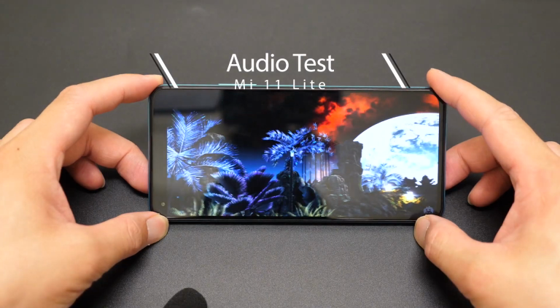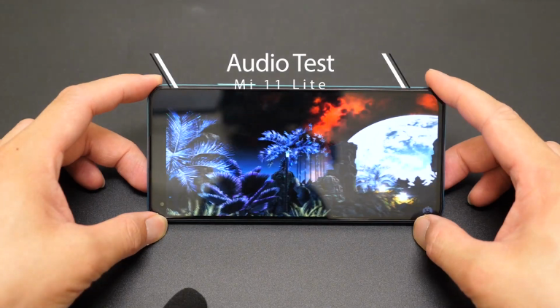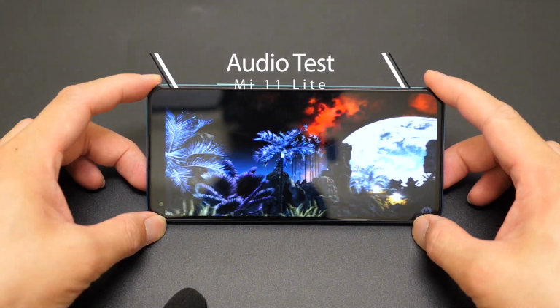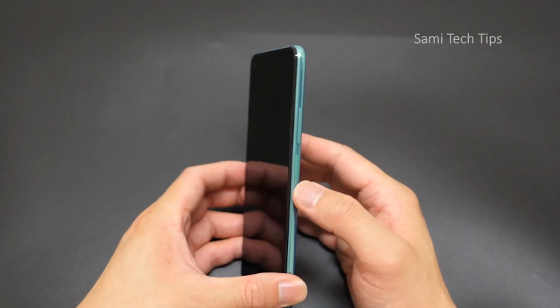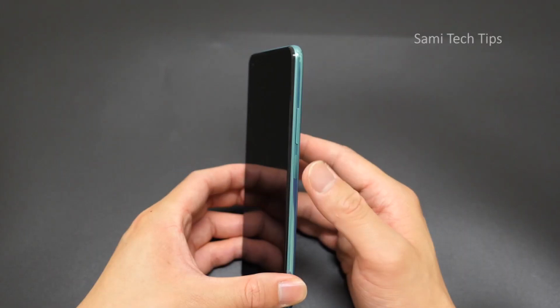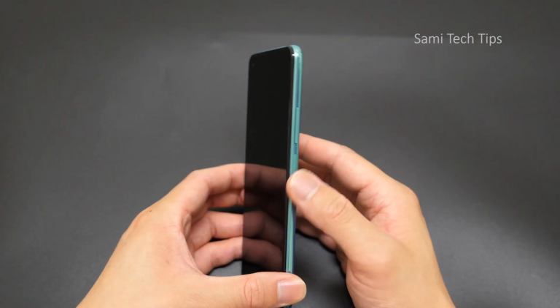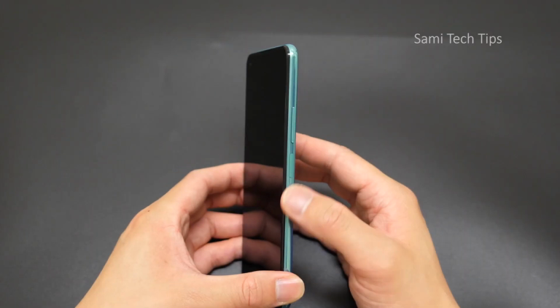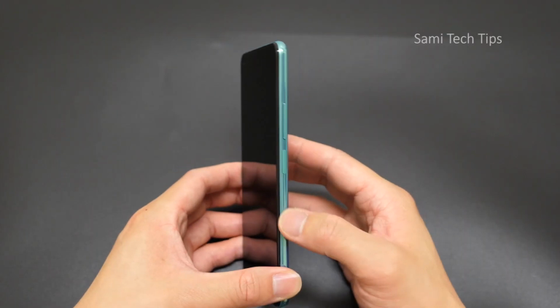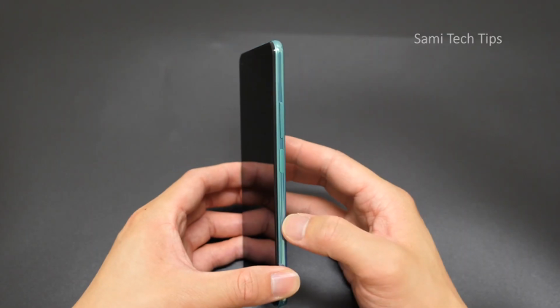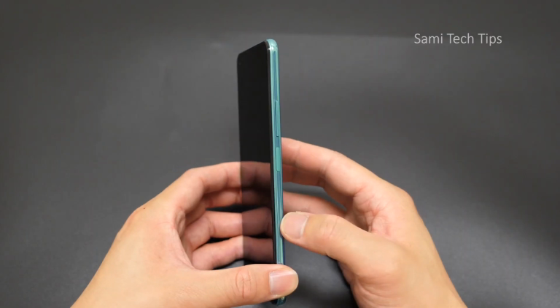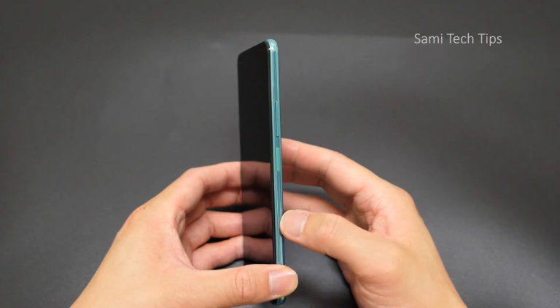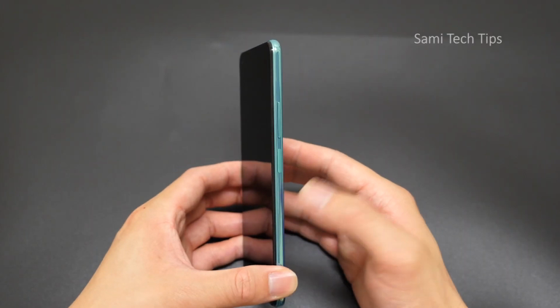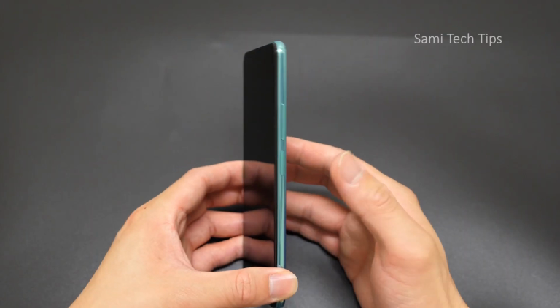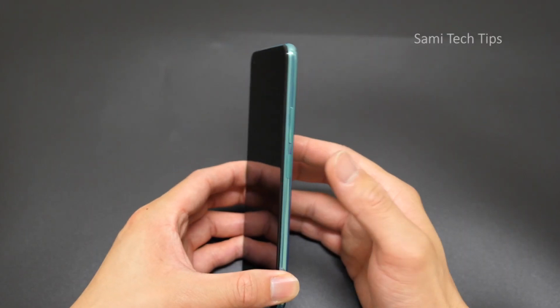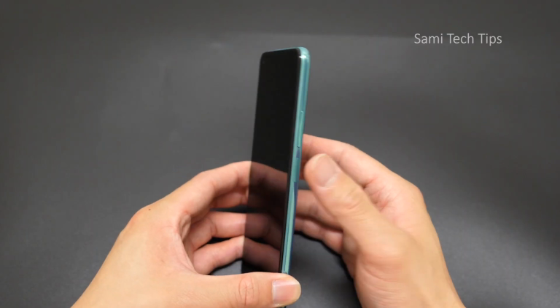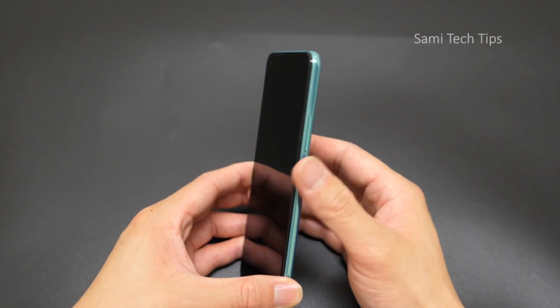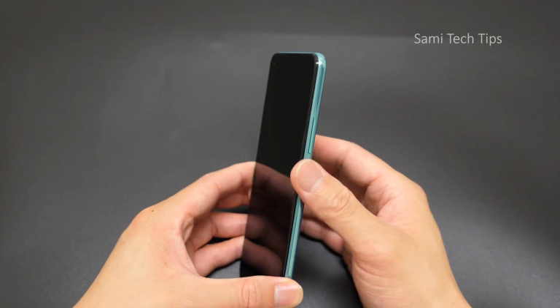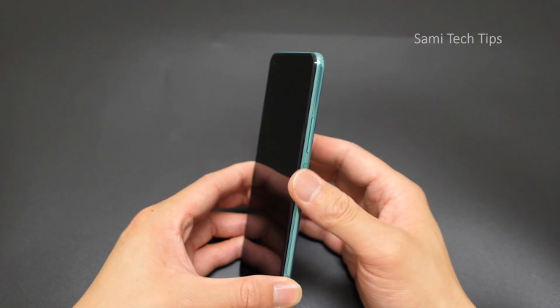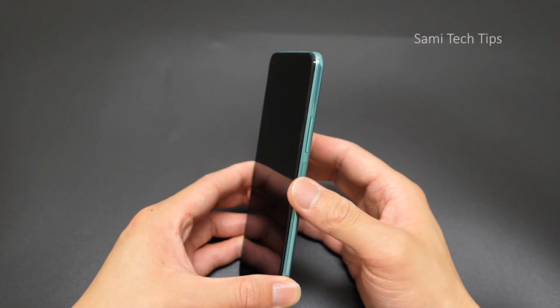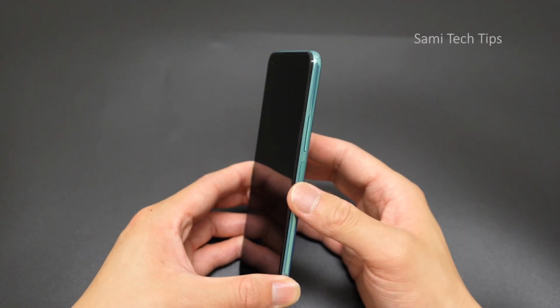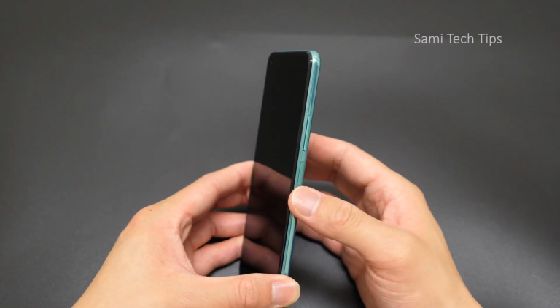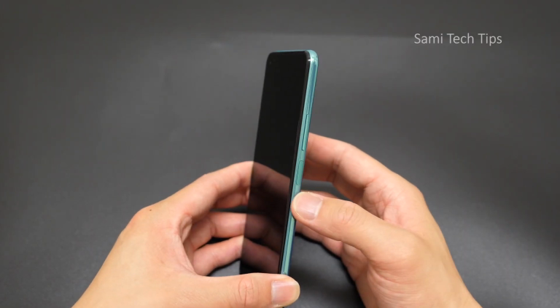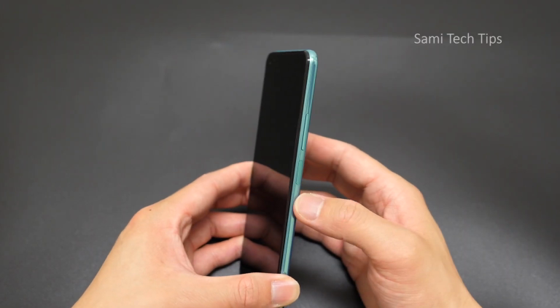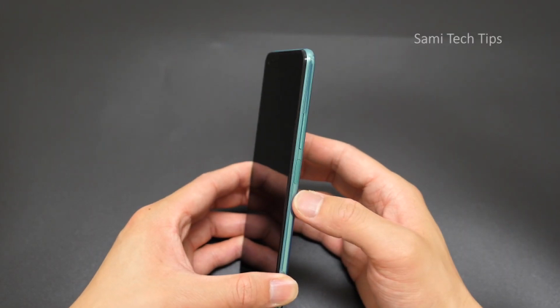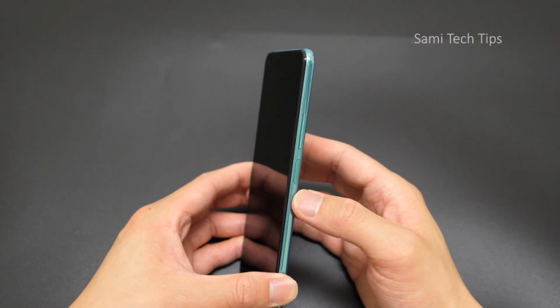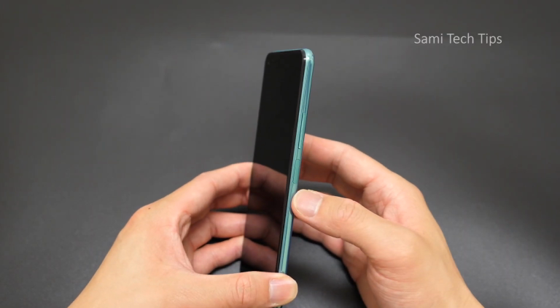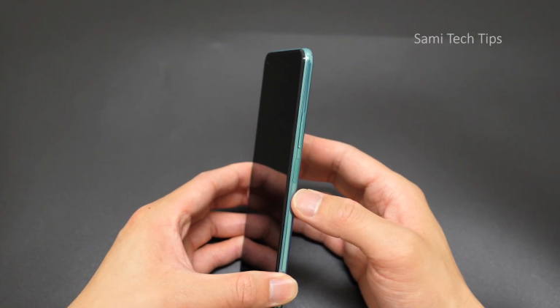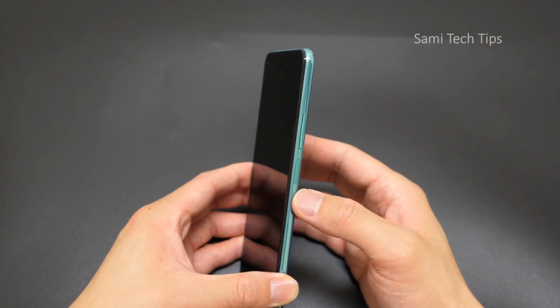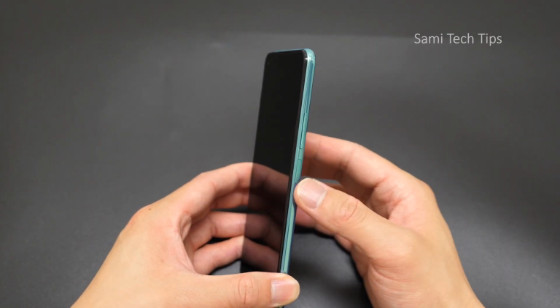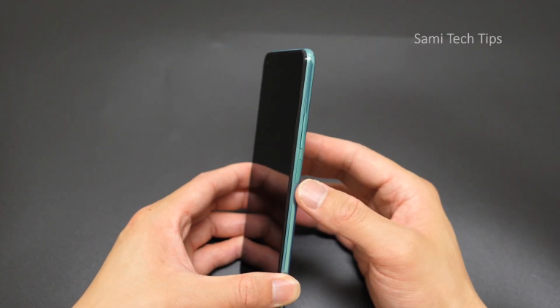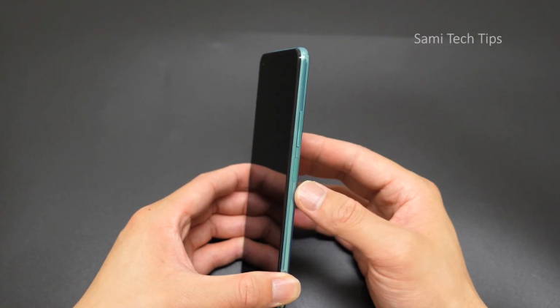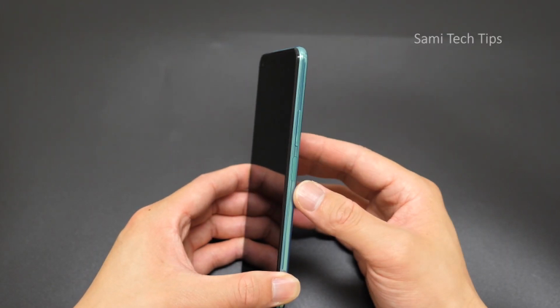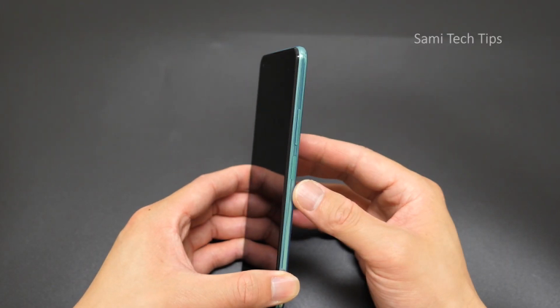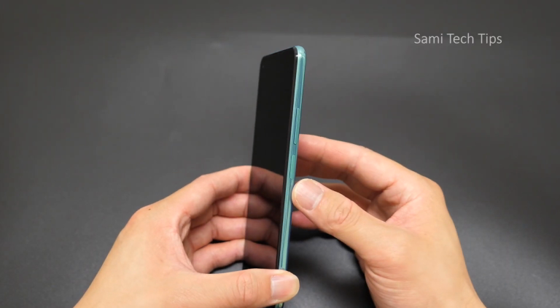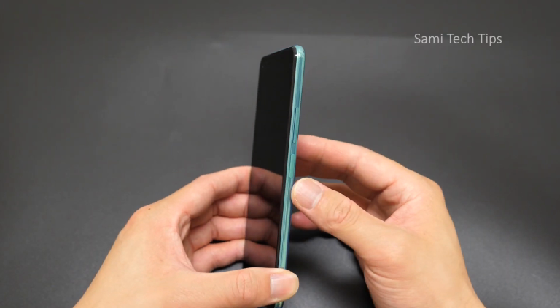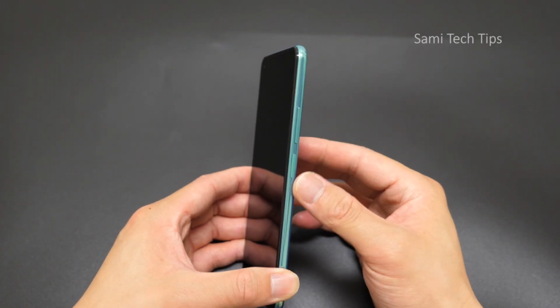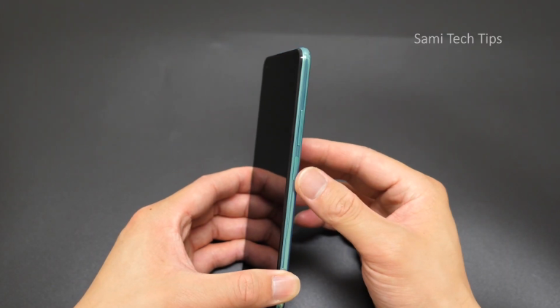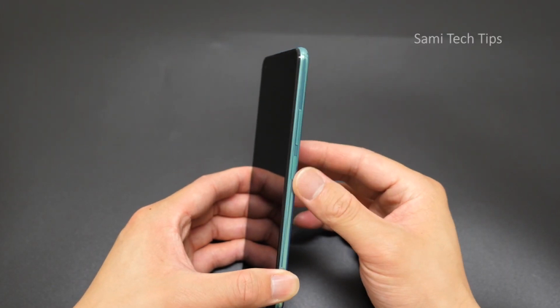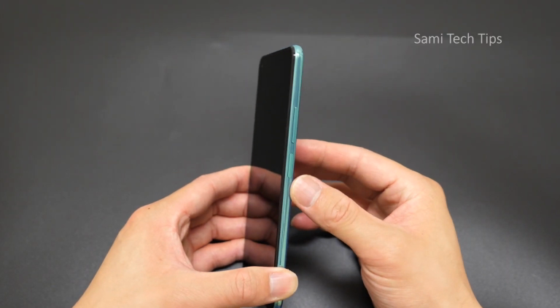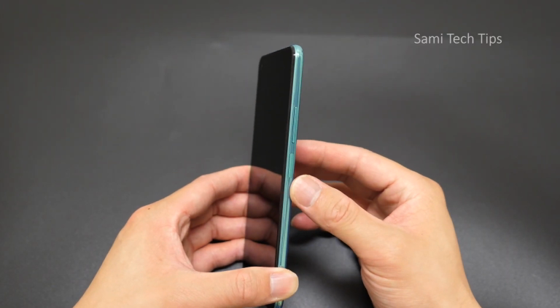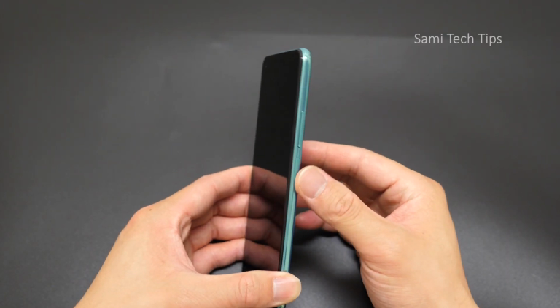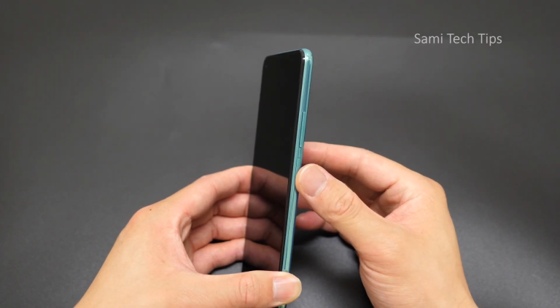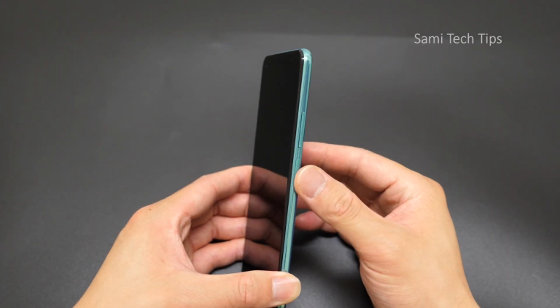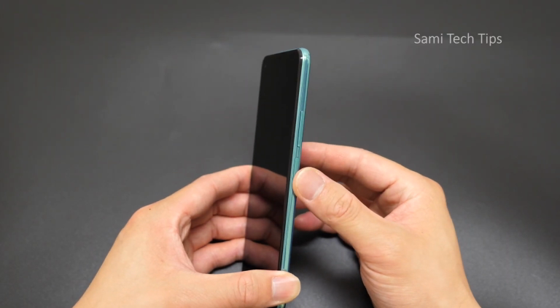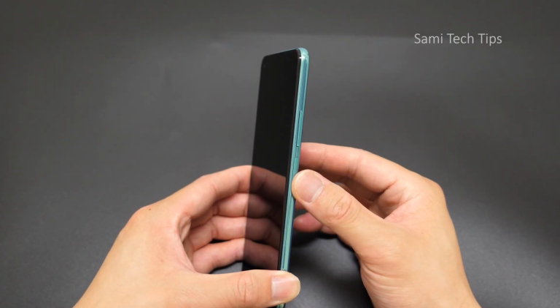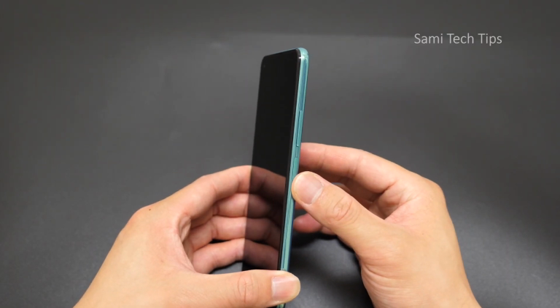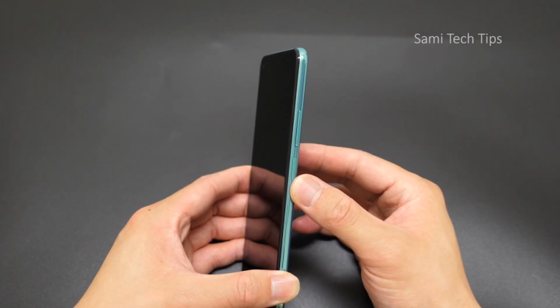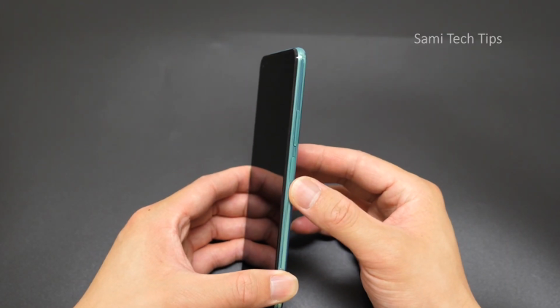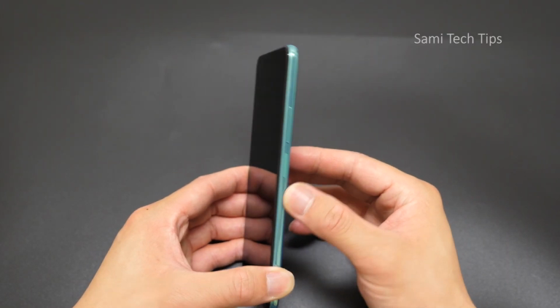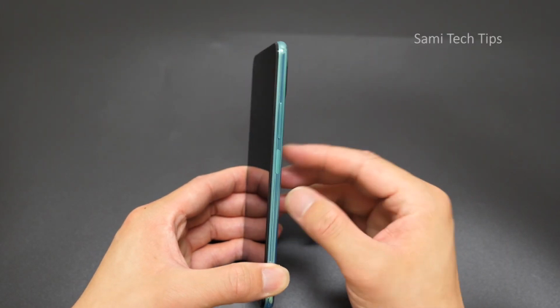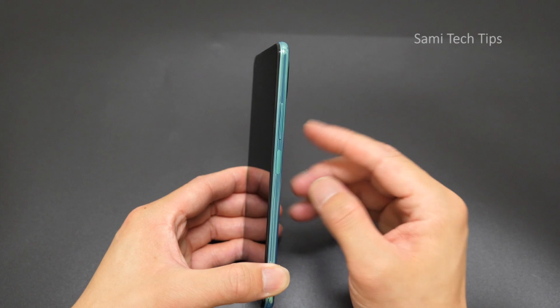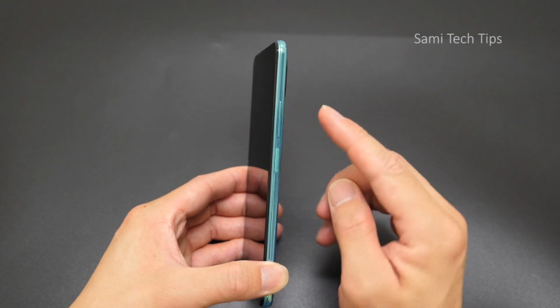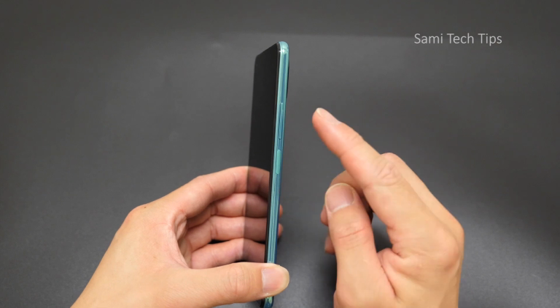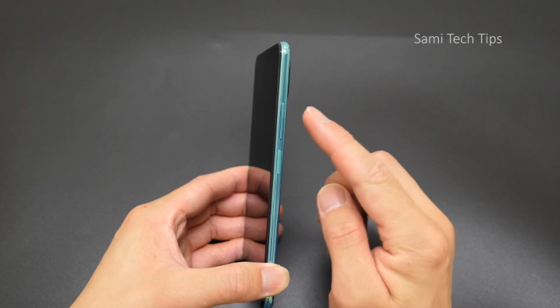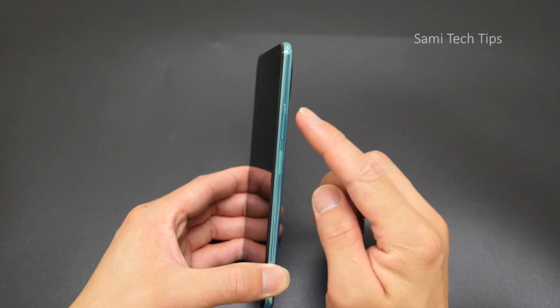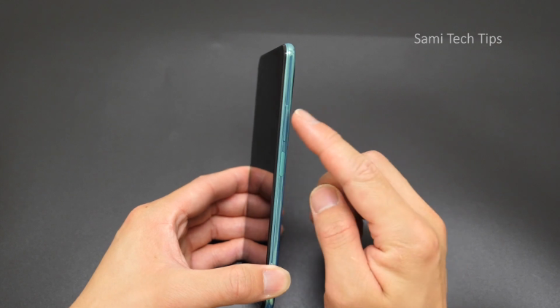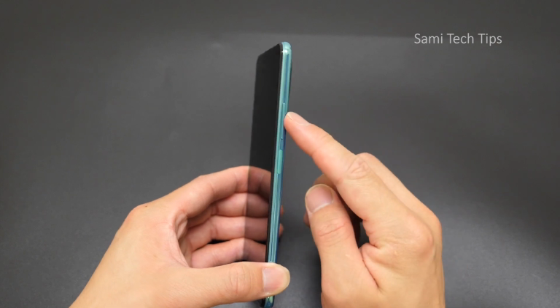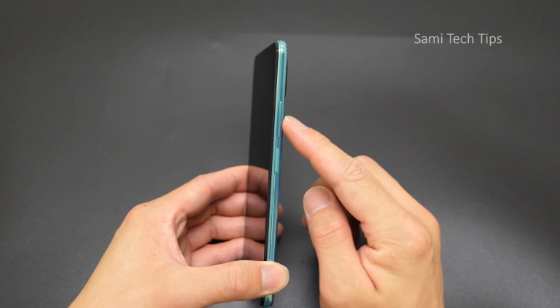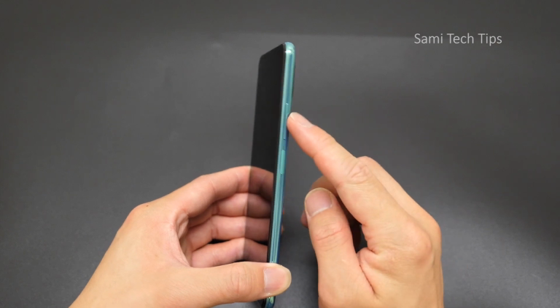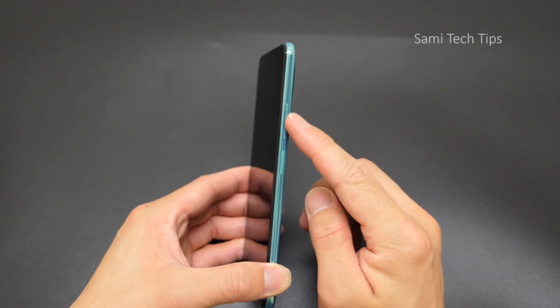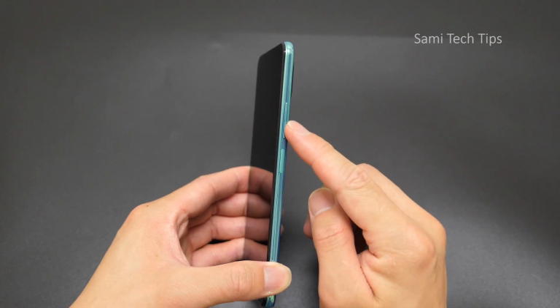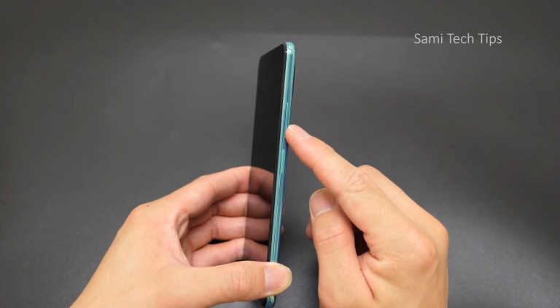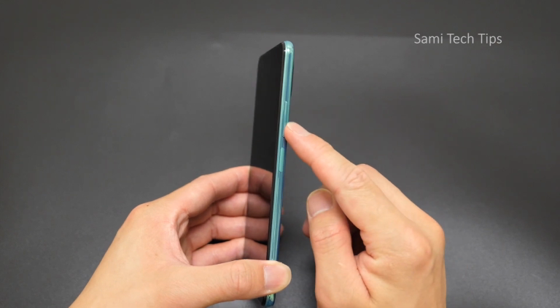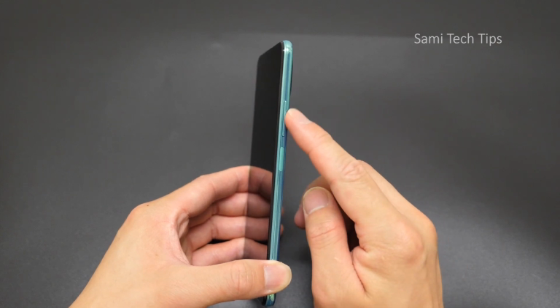On this side we see a power key which also doubles as a fingerprint scanner, and this is the volume rocker.